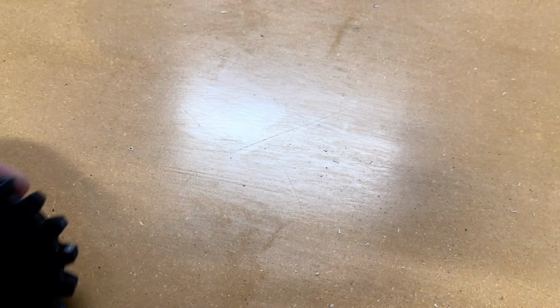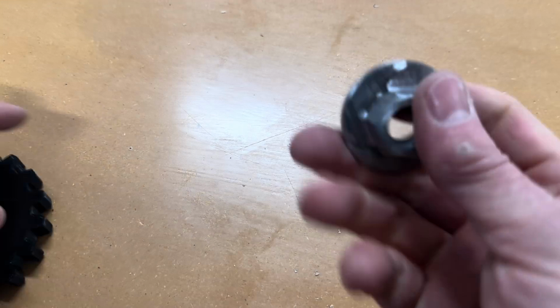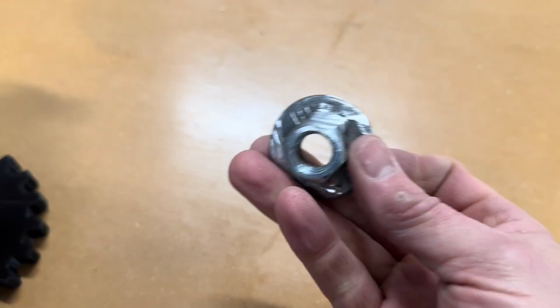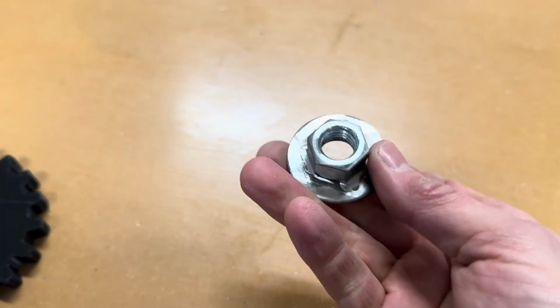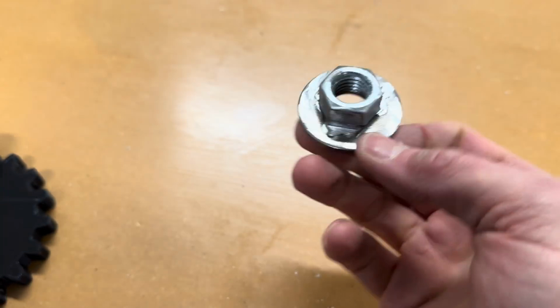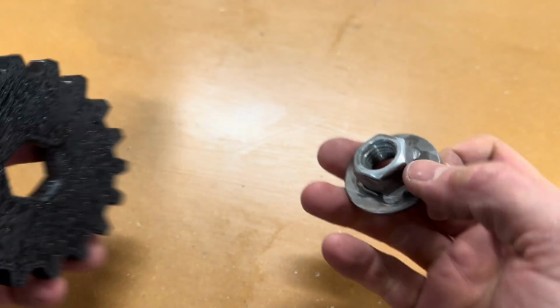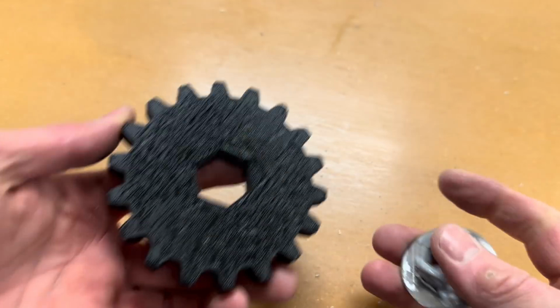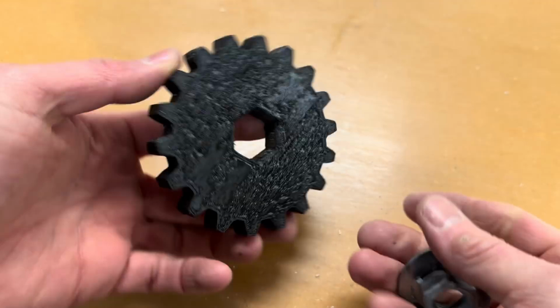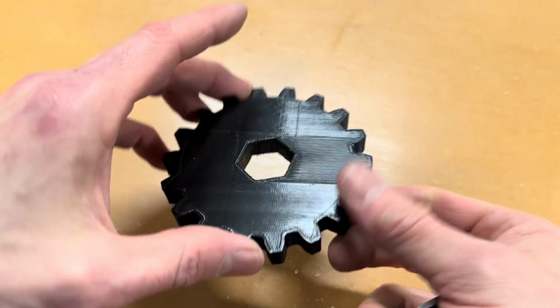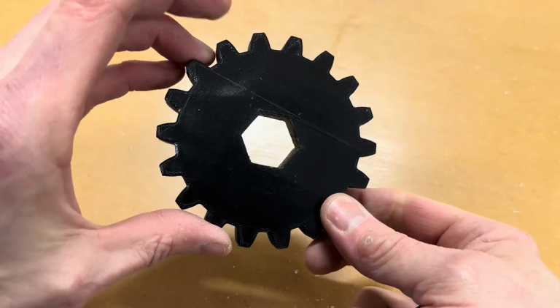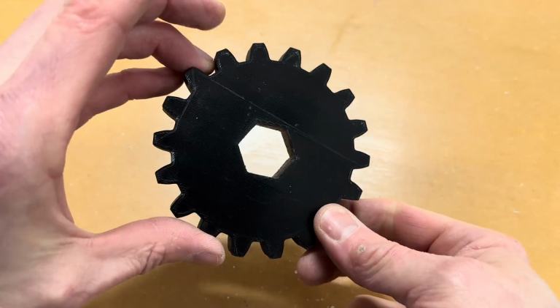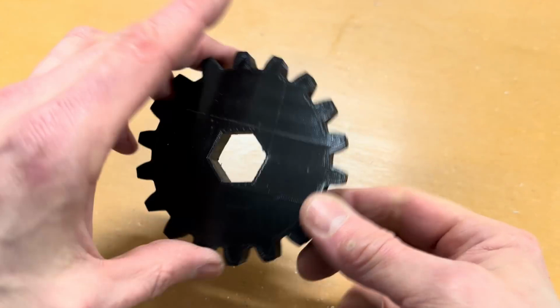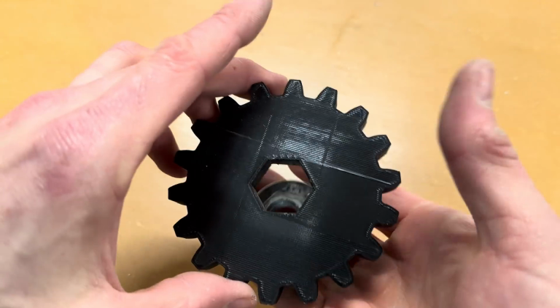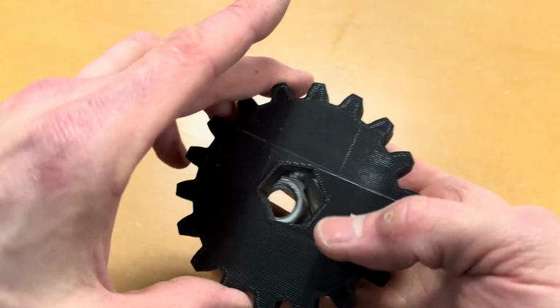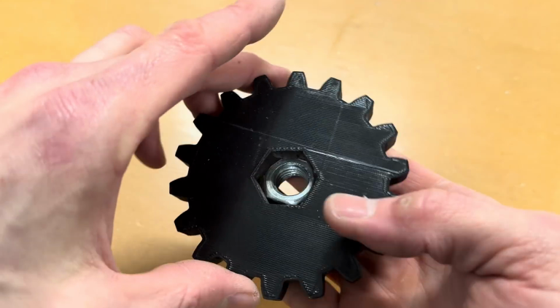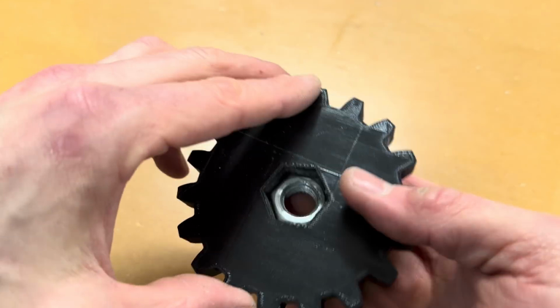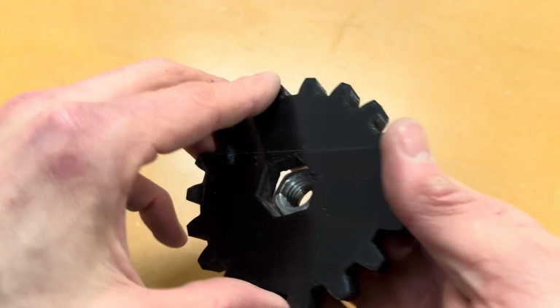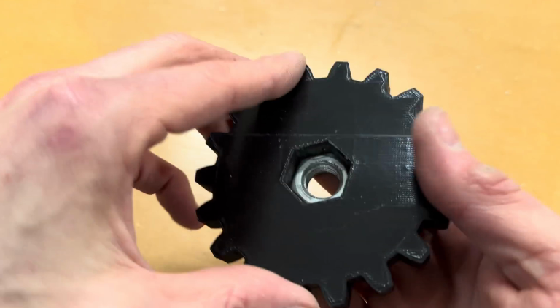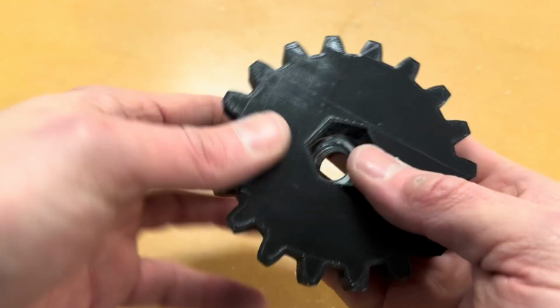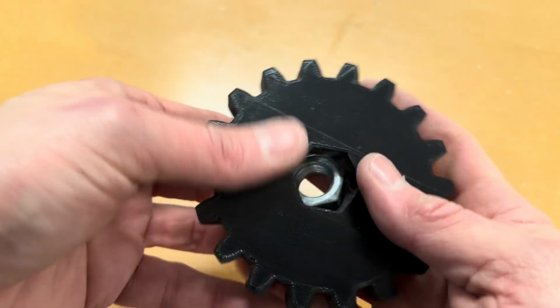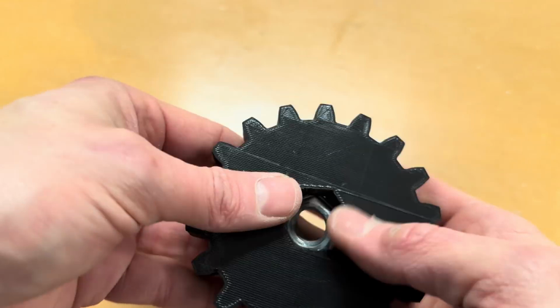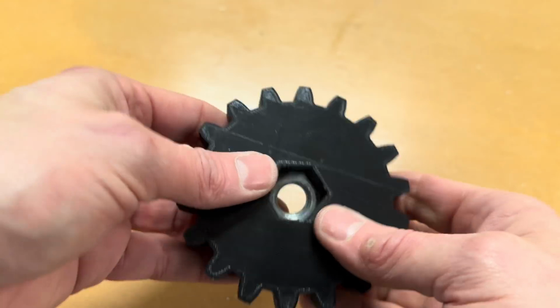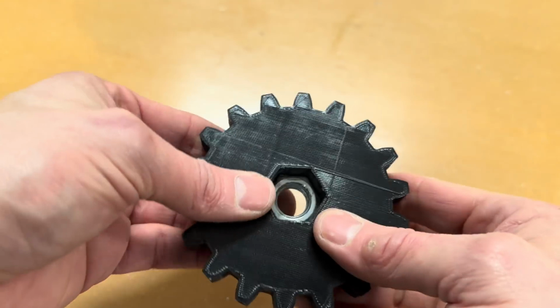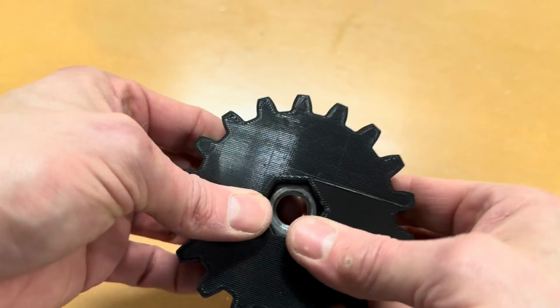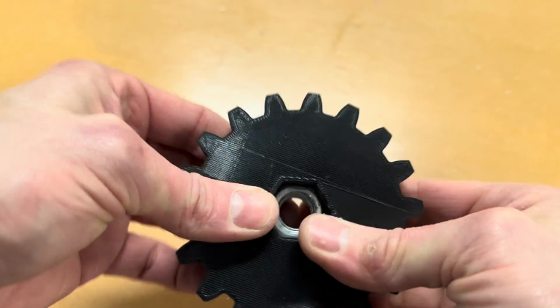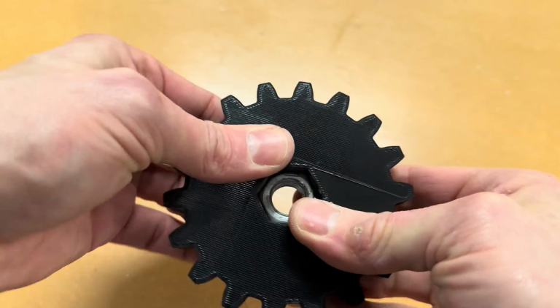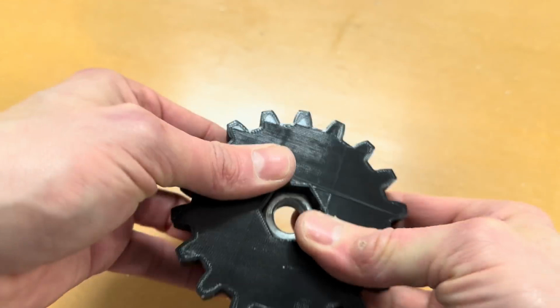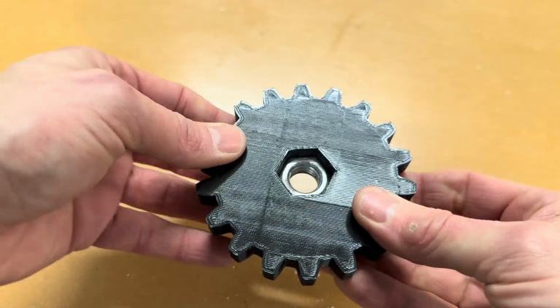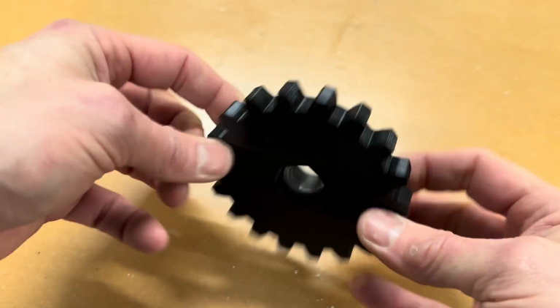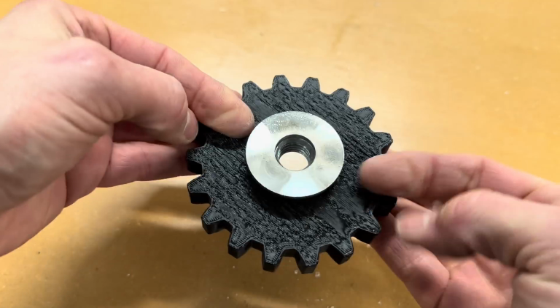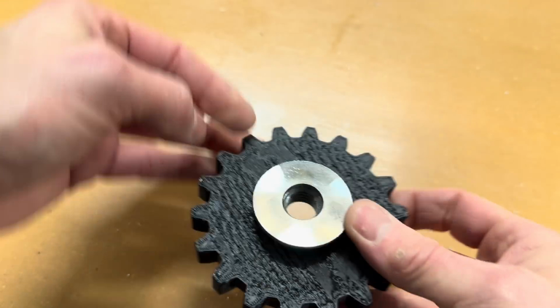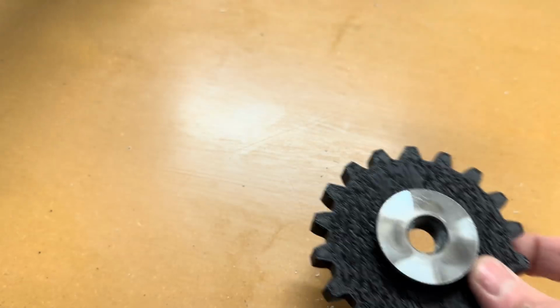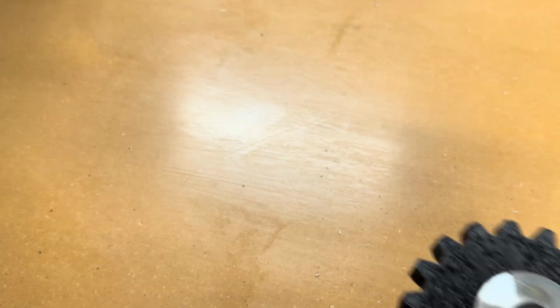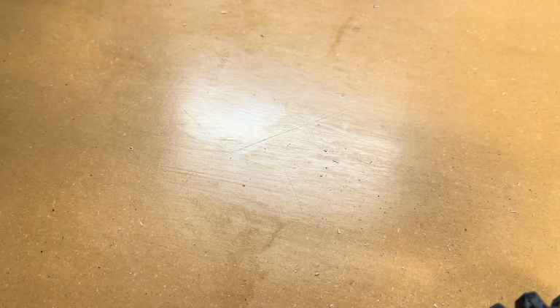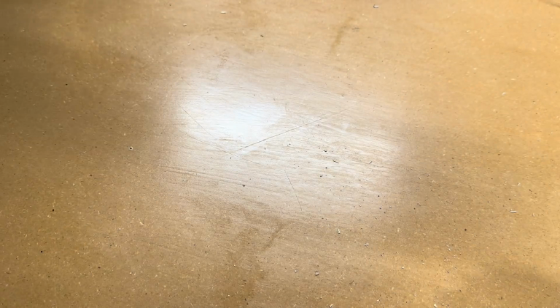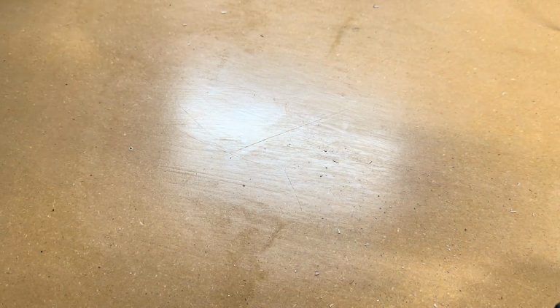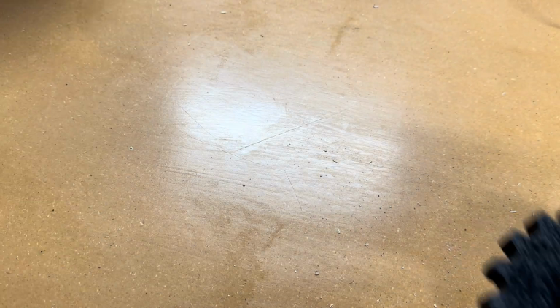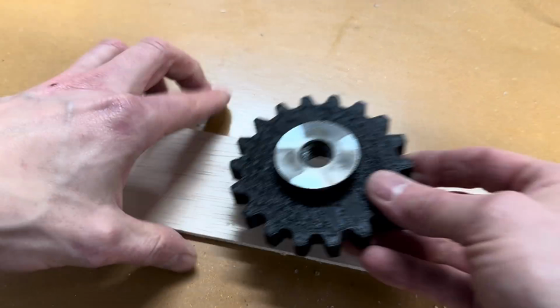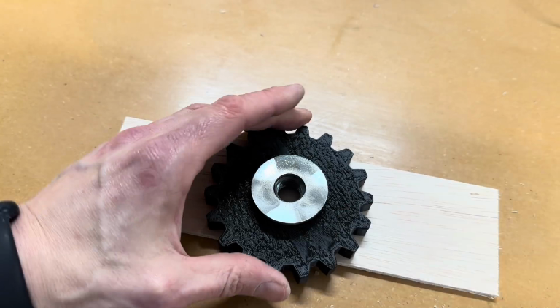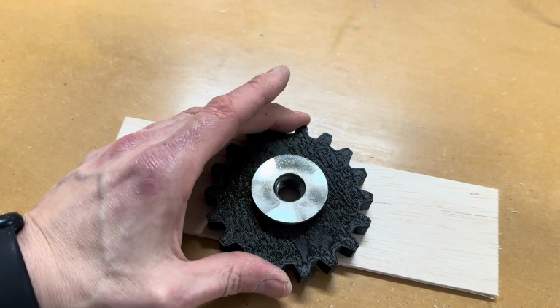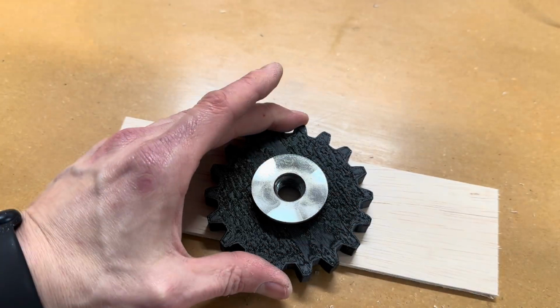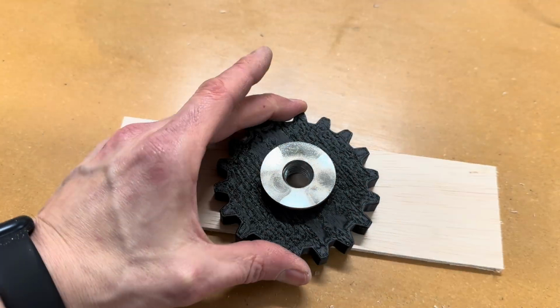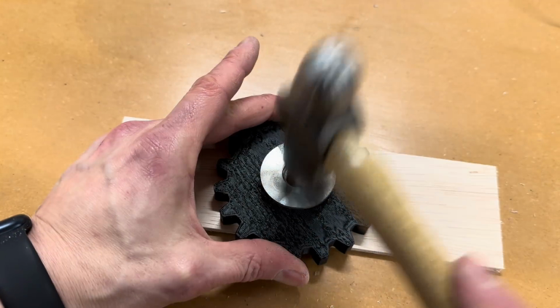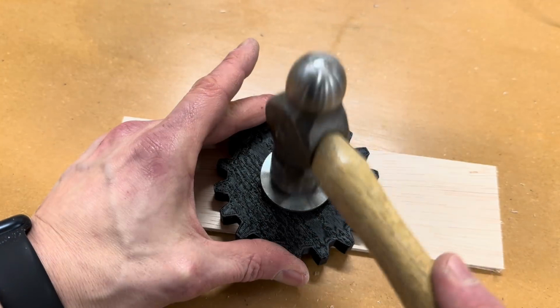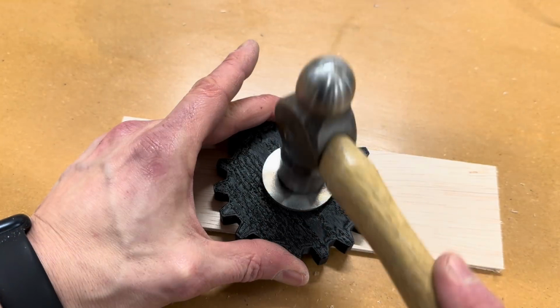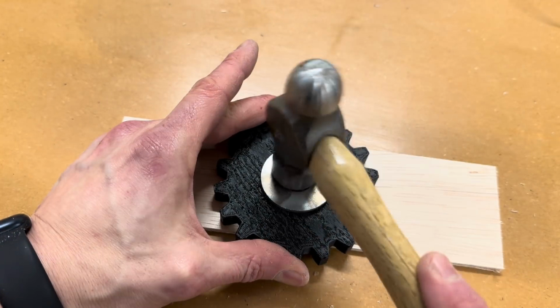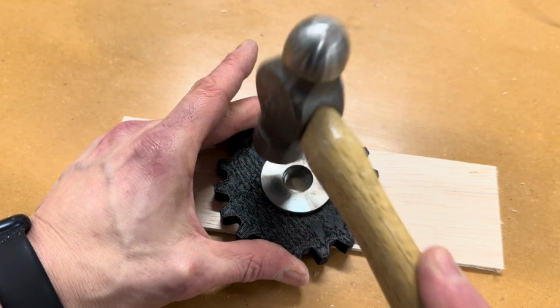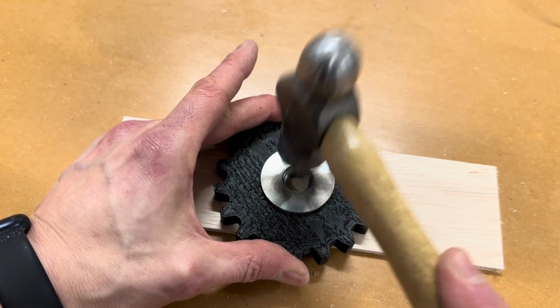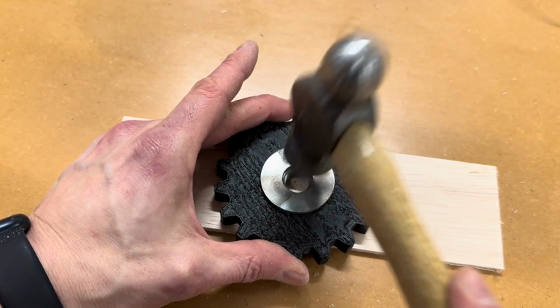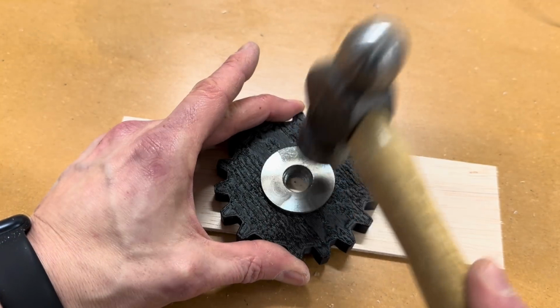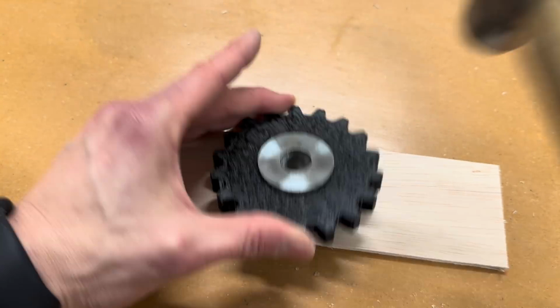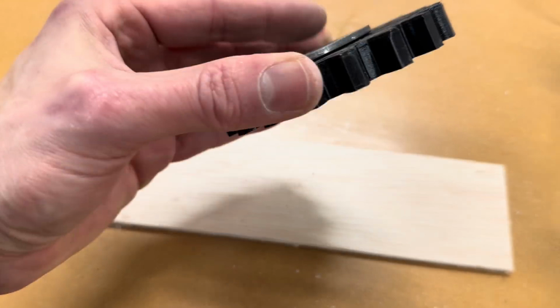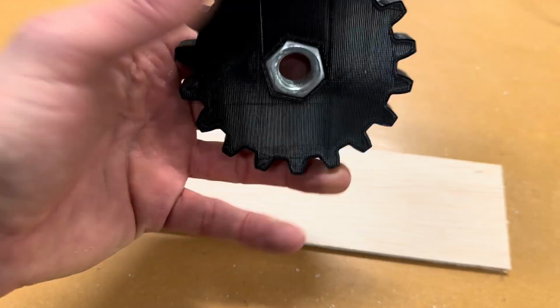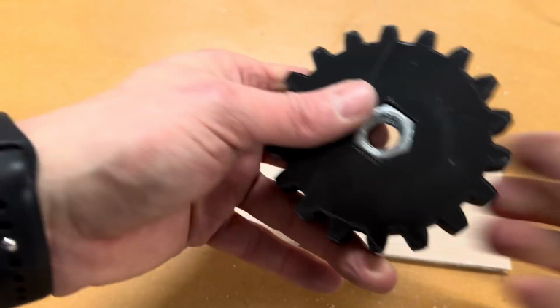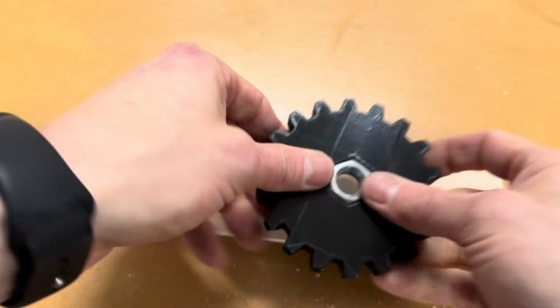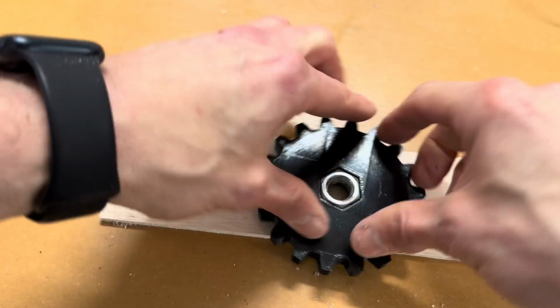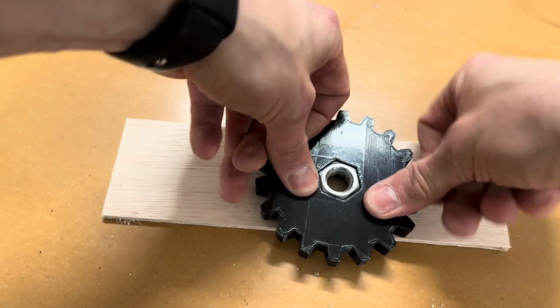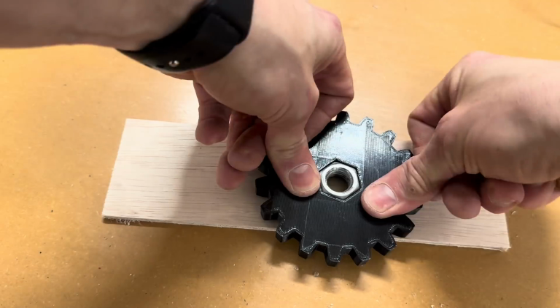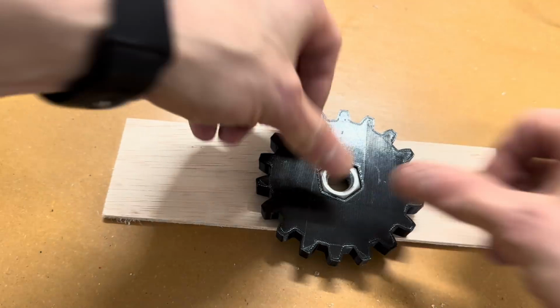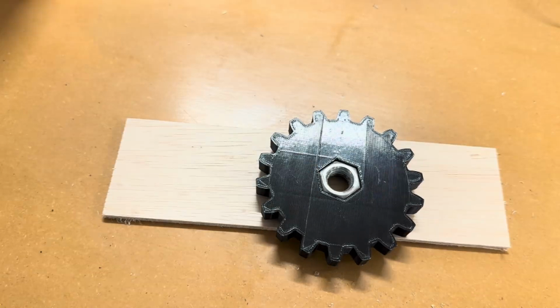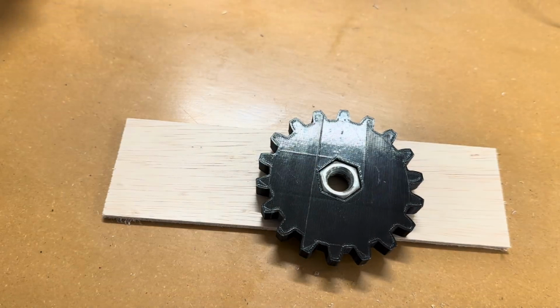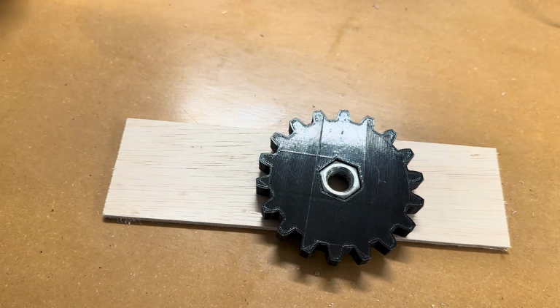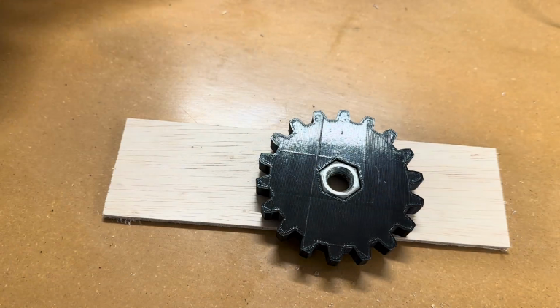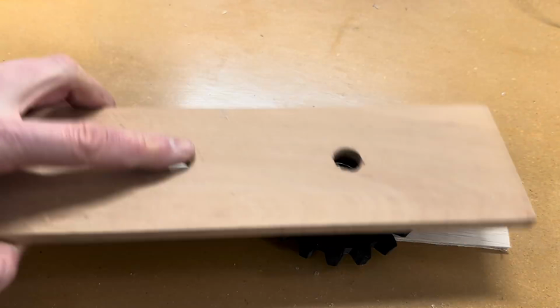All the gears were 3D printed. I designed them using Matthias Wandel's gear generator program and printed them in PET-G with a 40% infill.